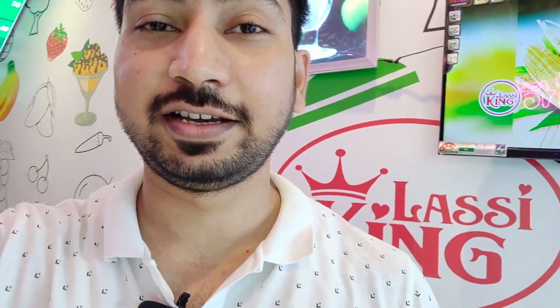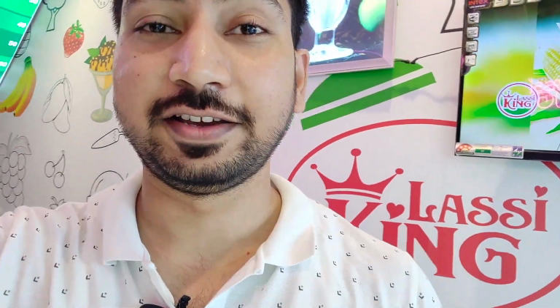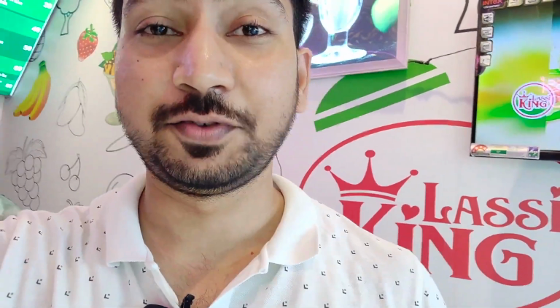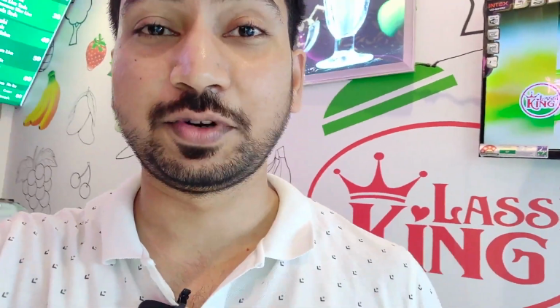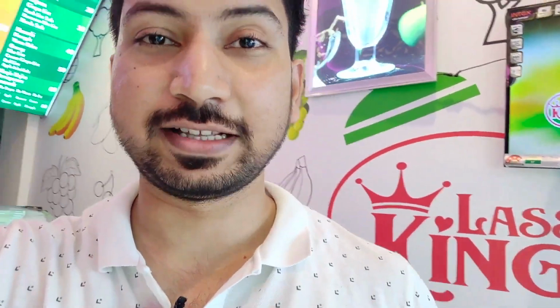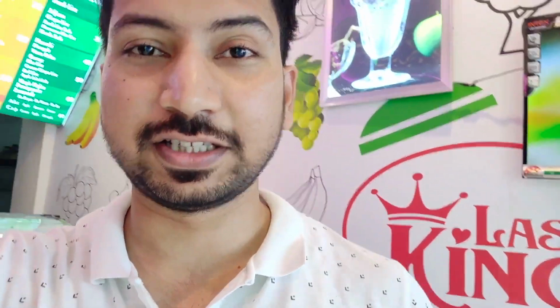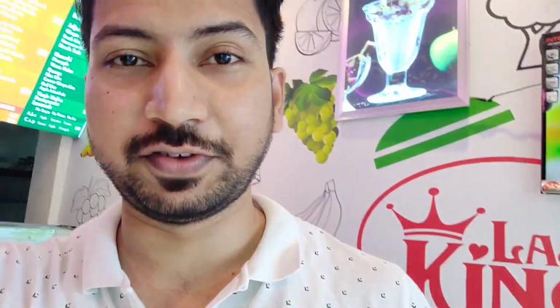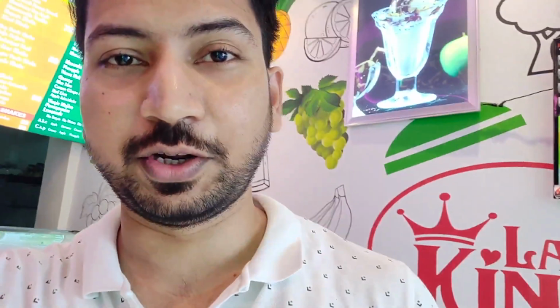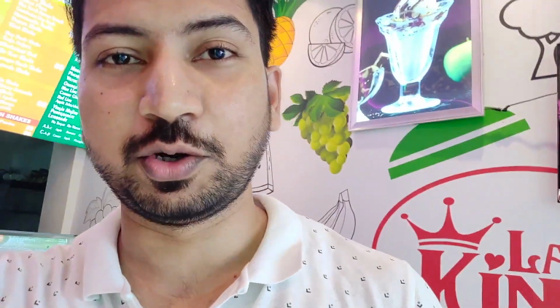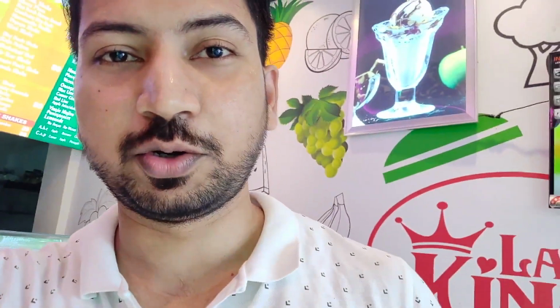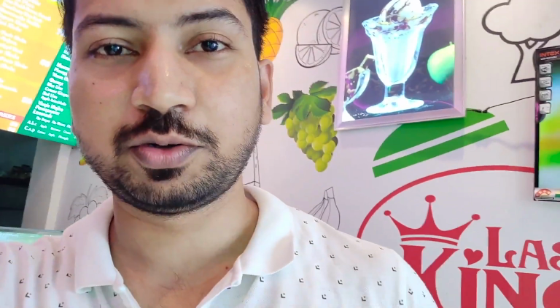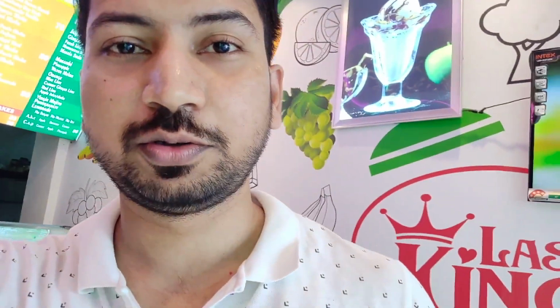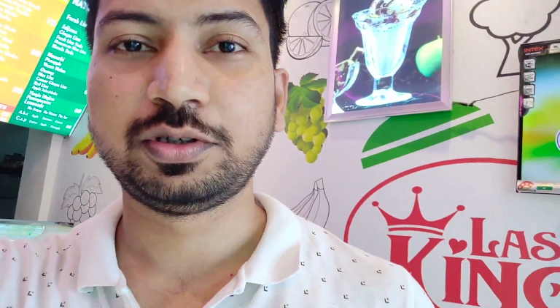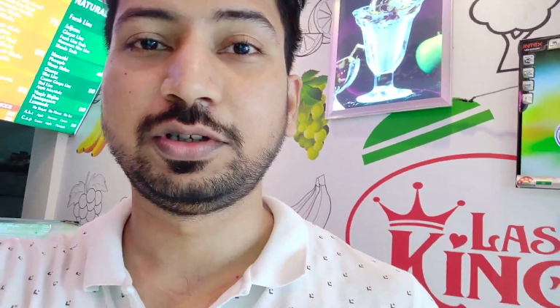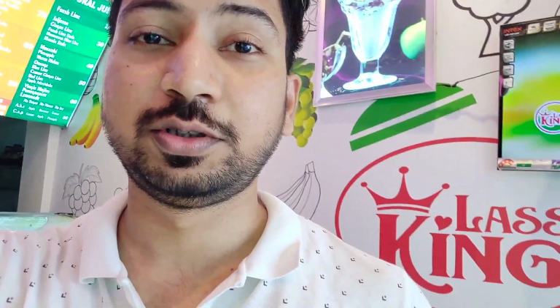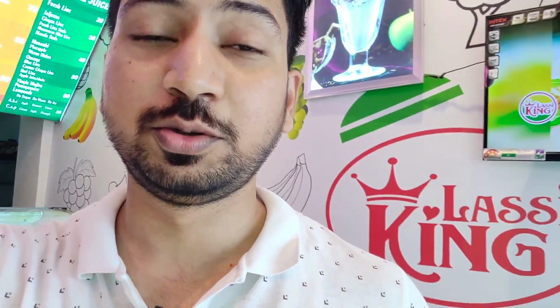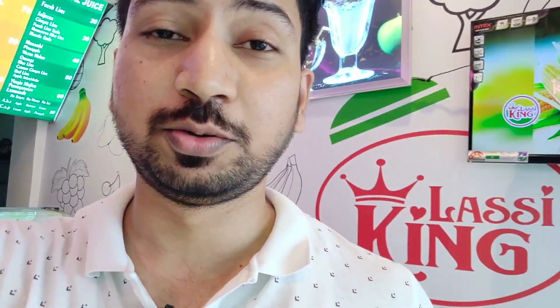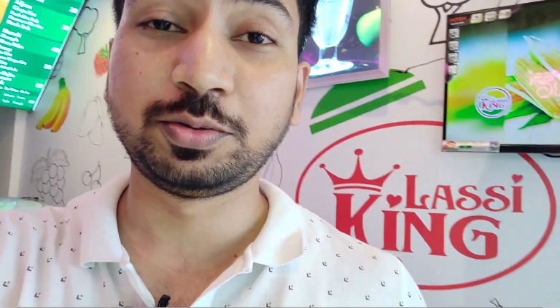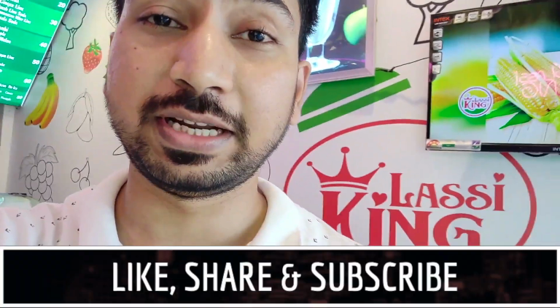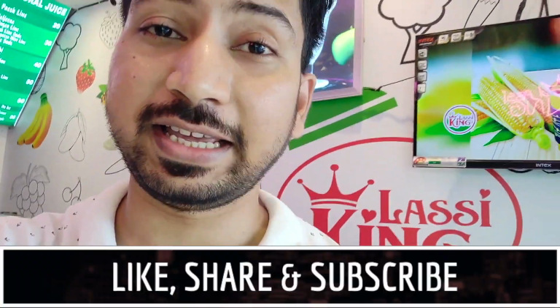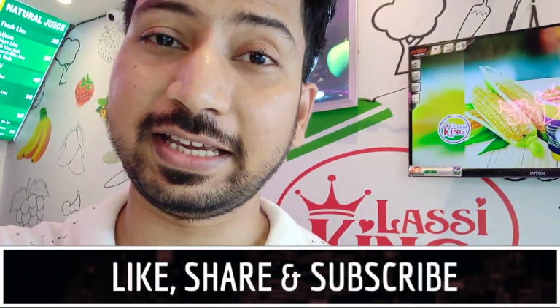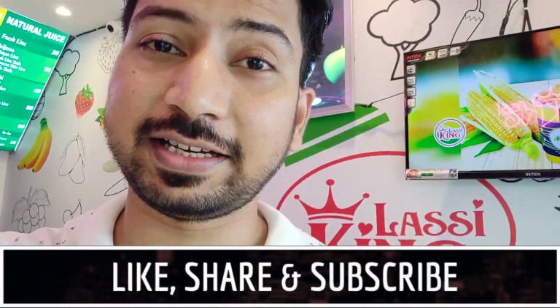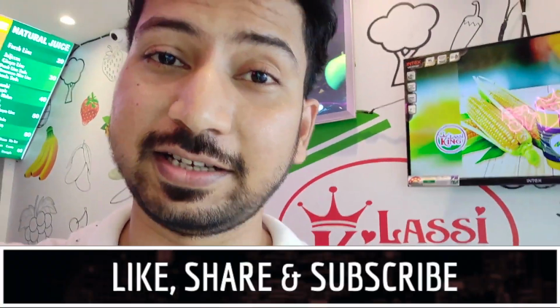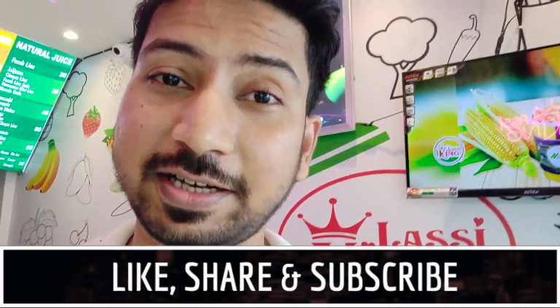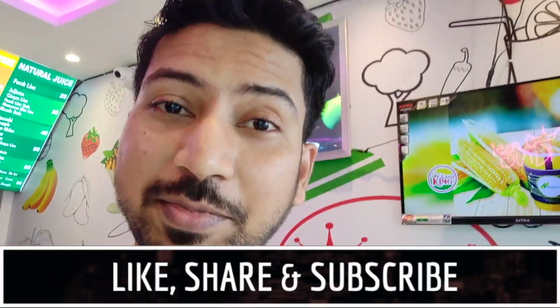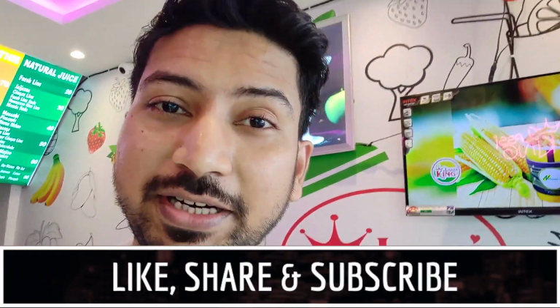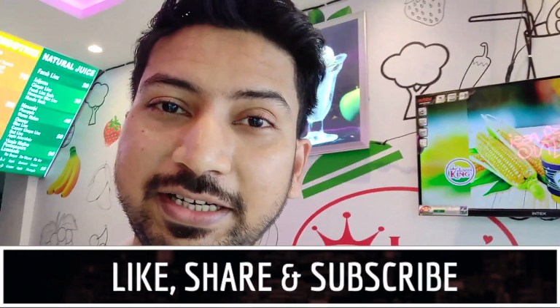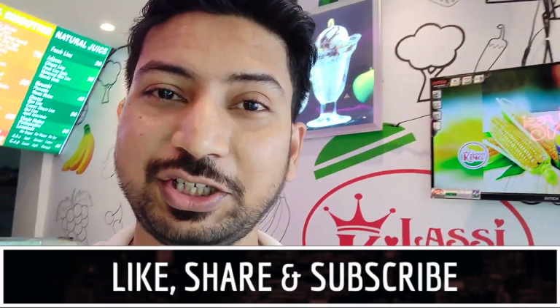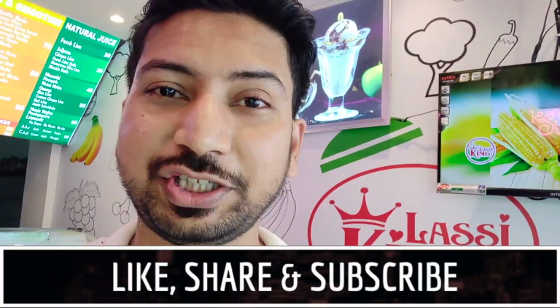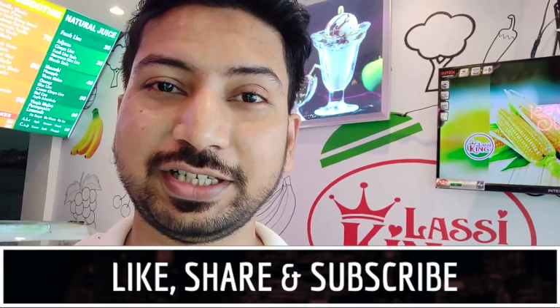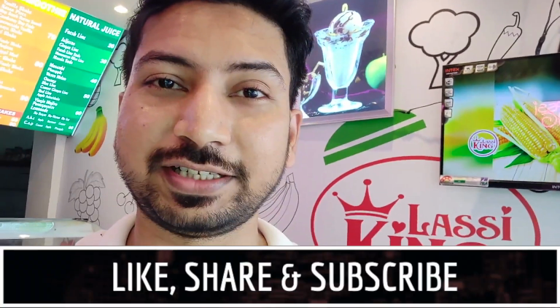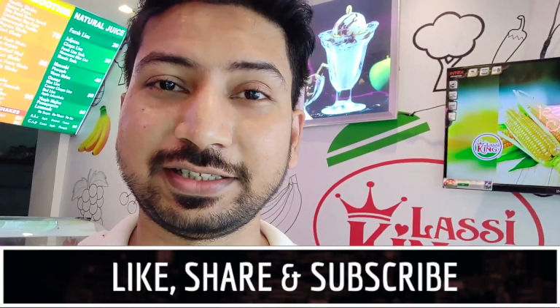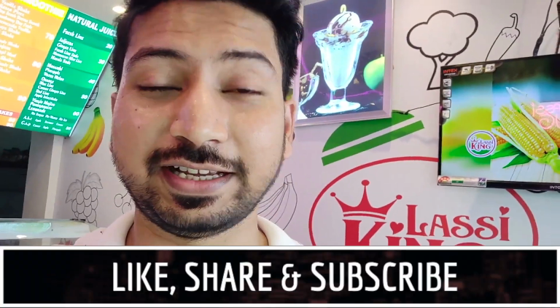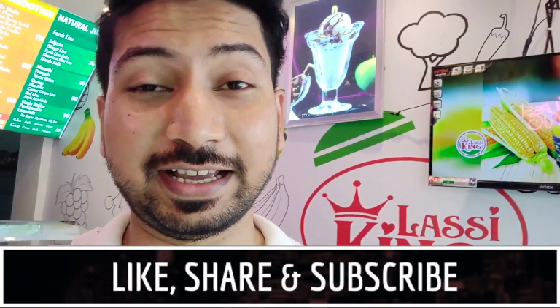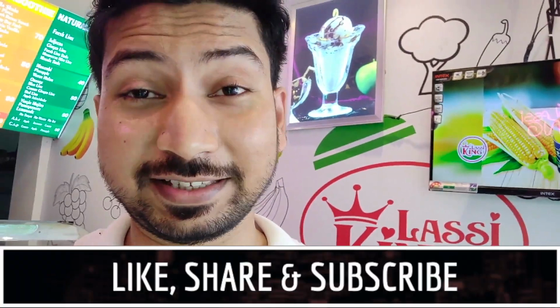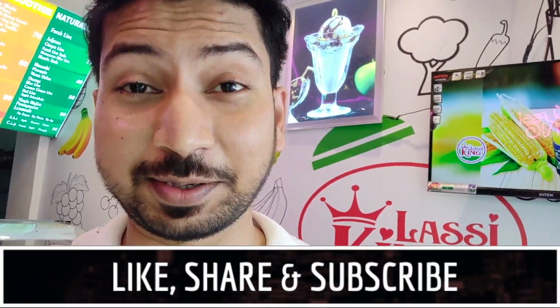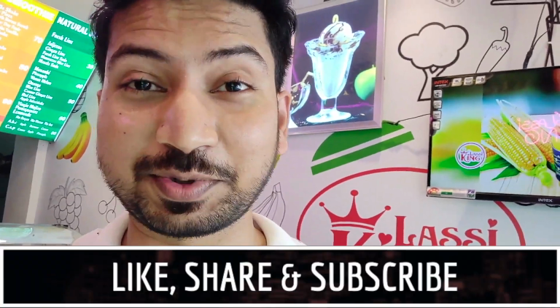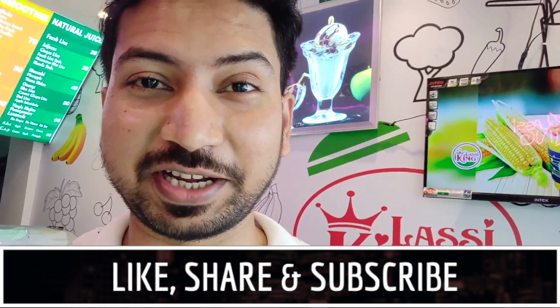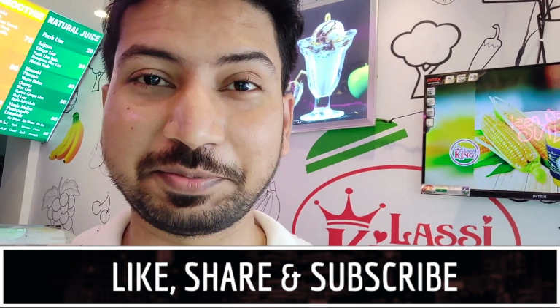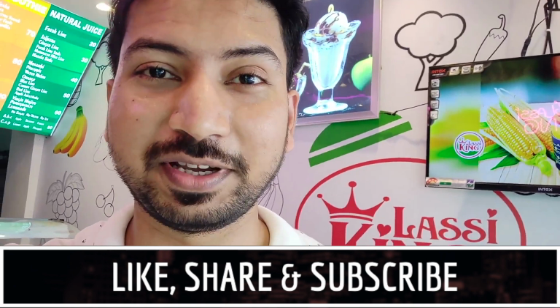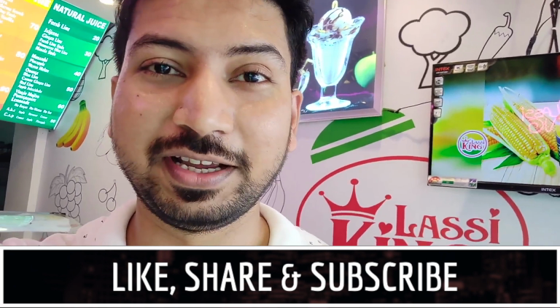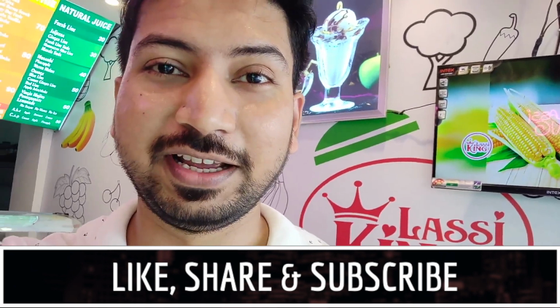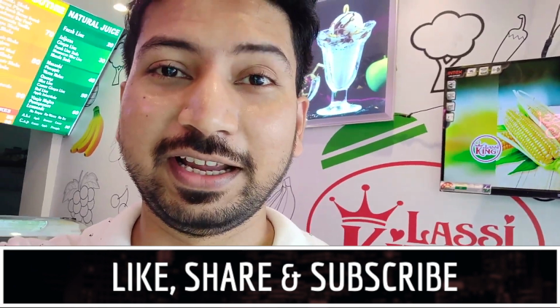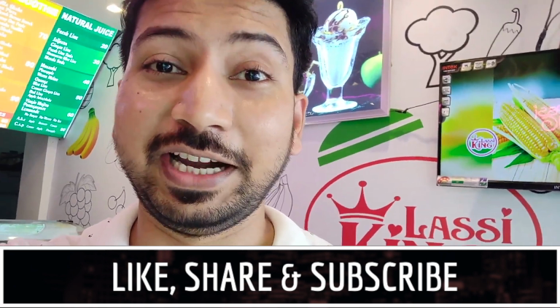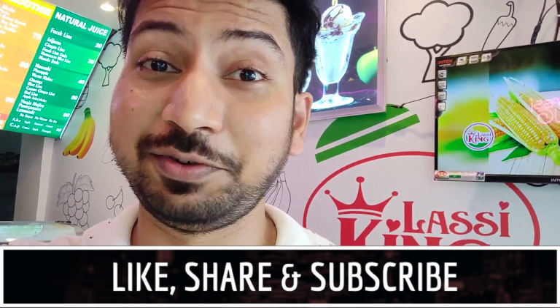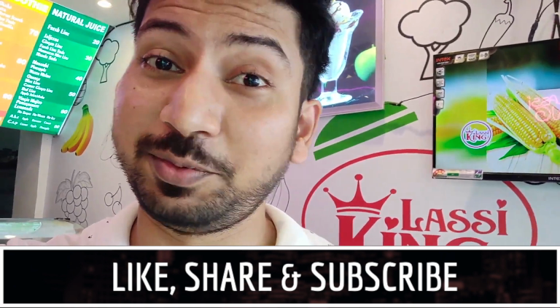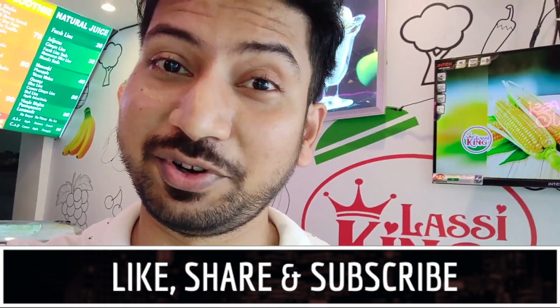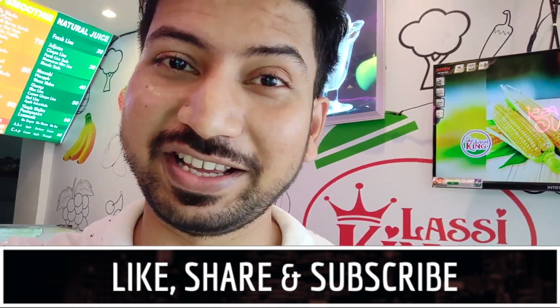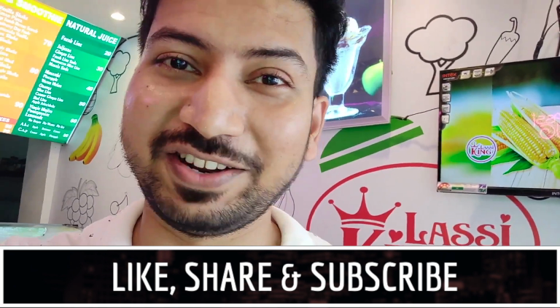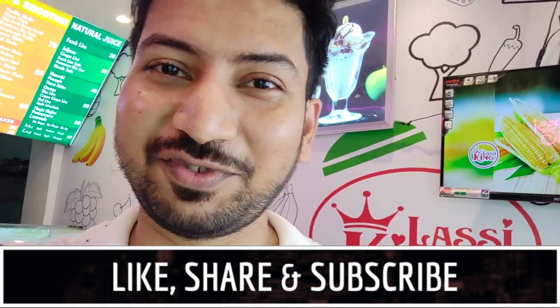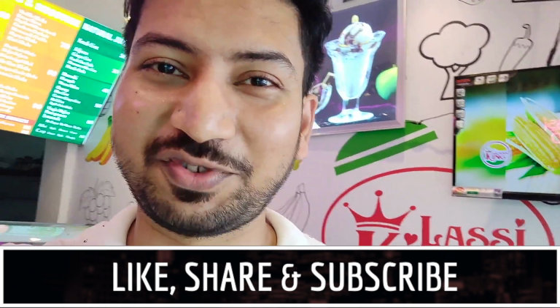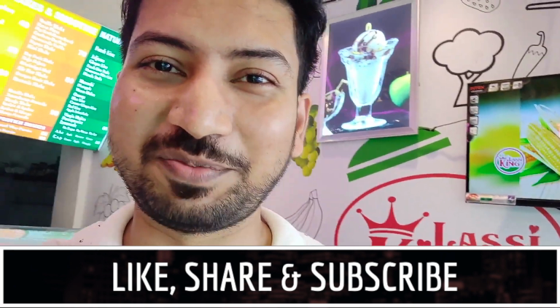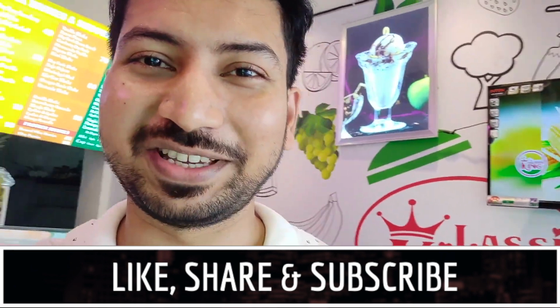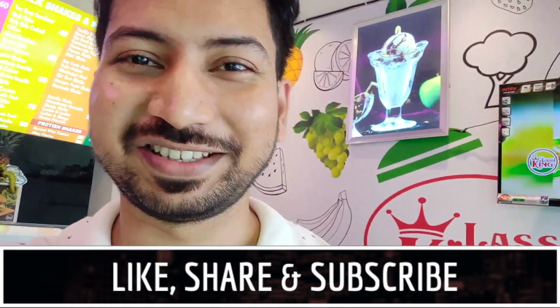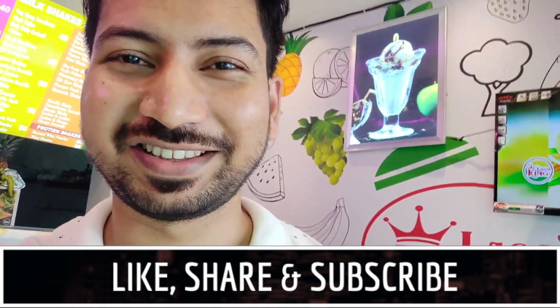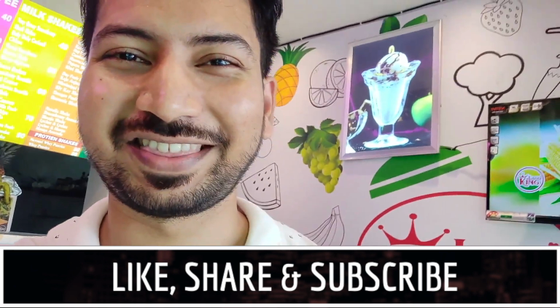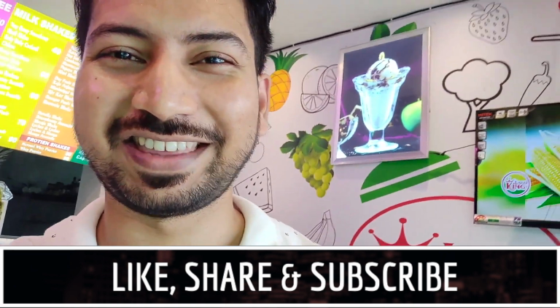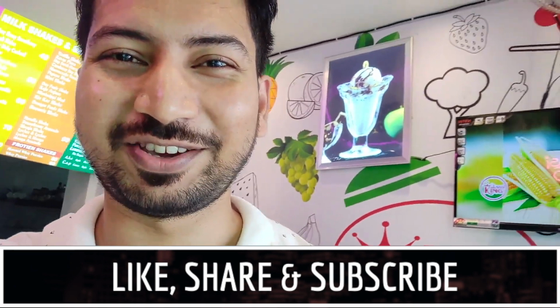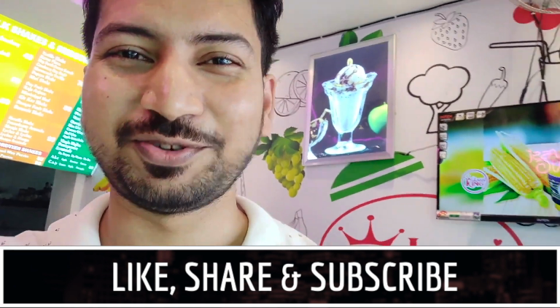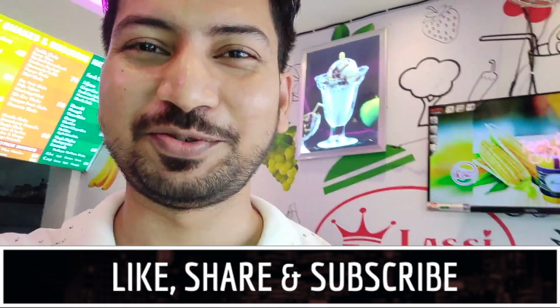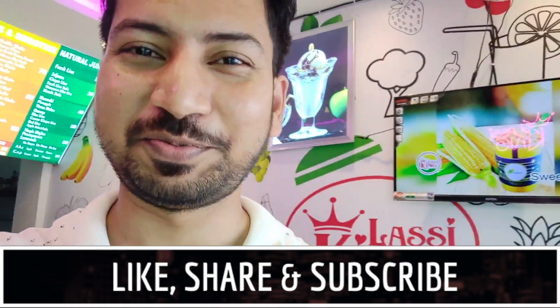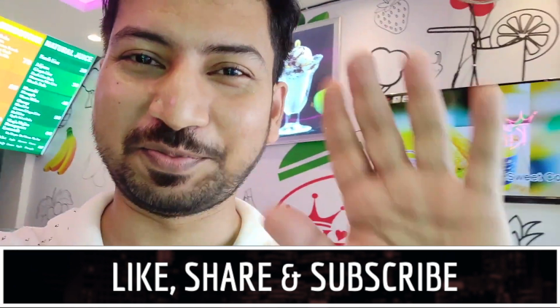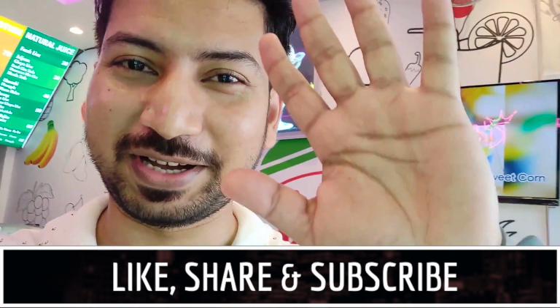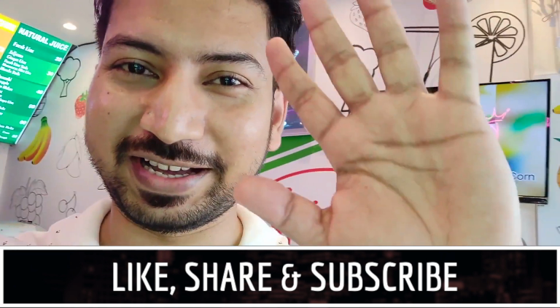If you like this video, do like, comment, share and subscribe. It will be really helpful for me. Thank you. Bye.